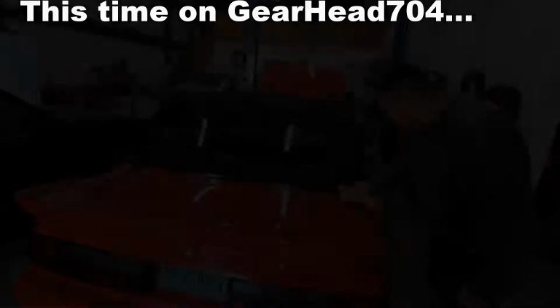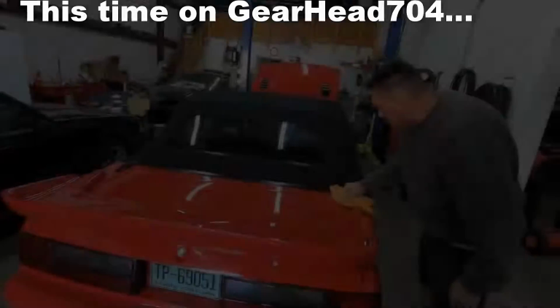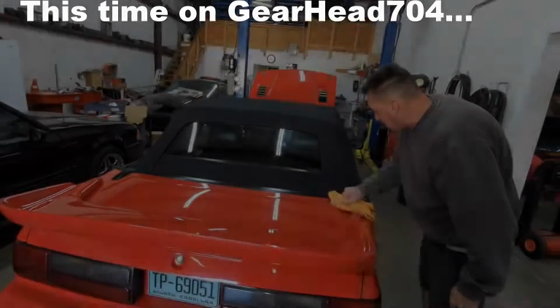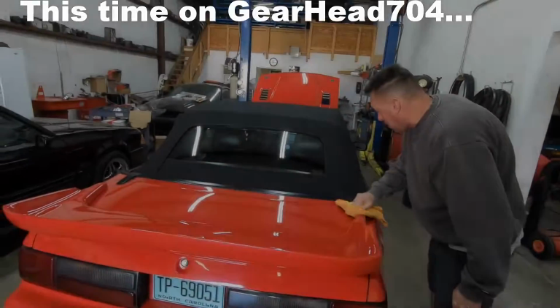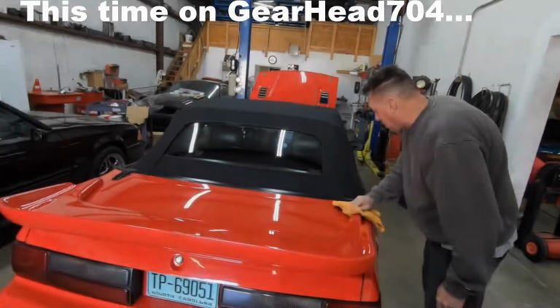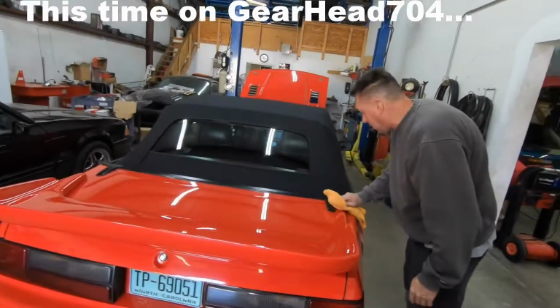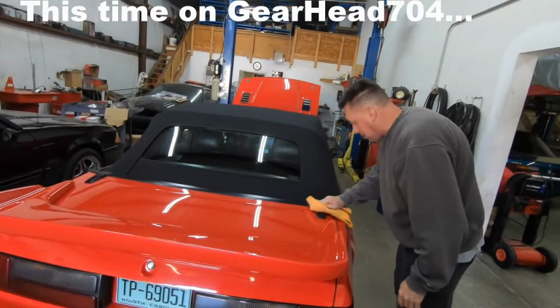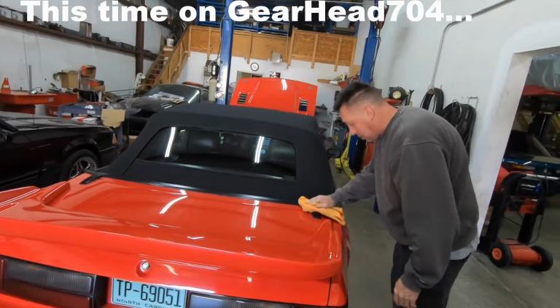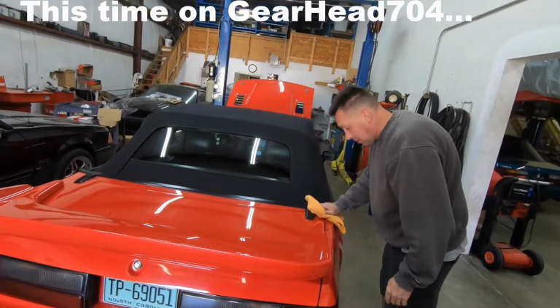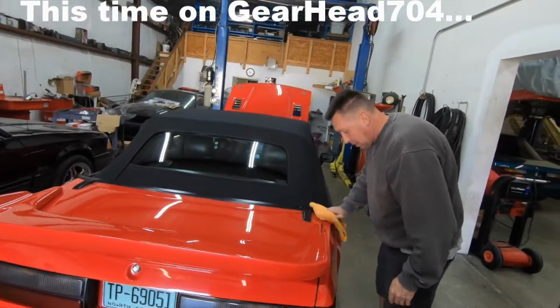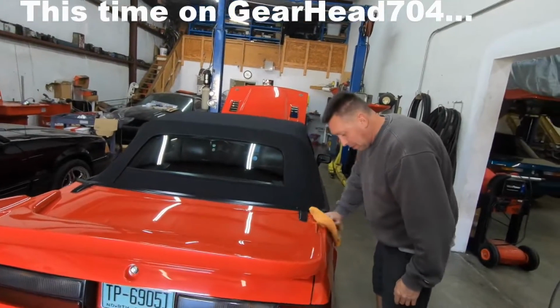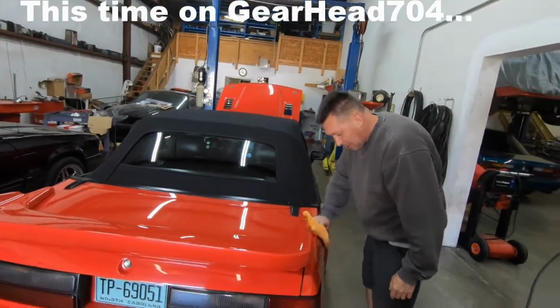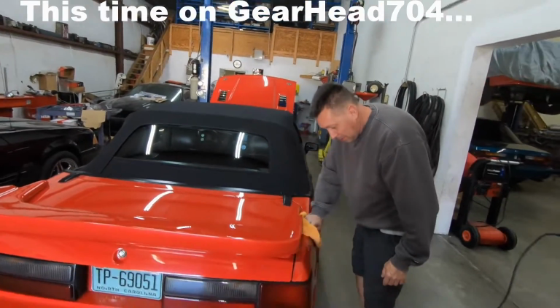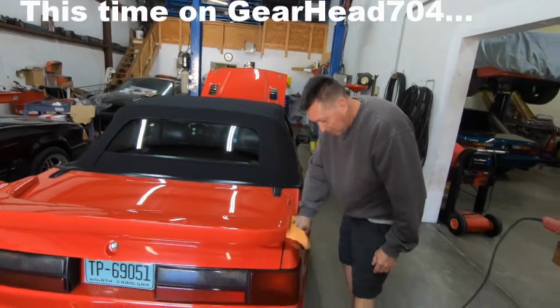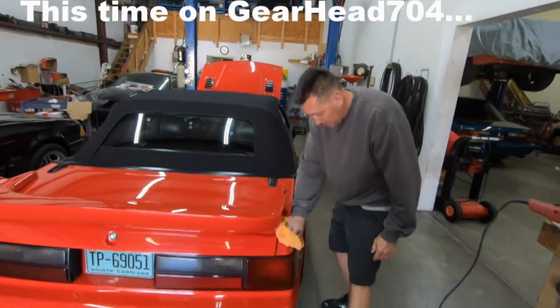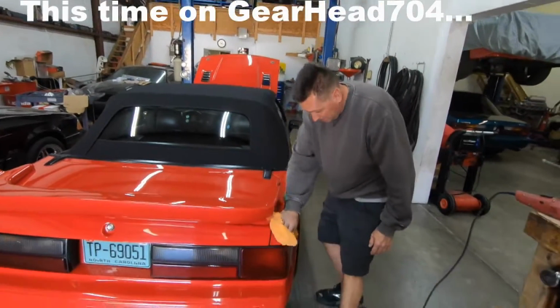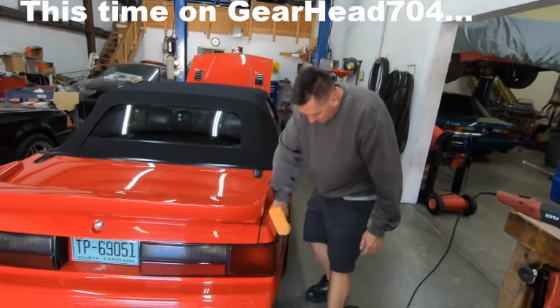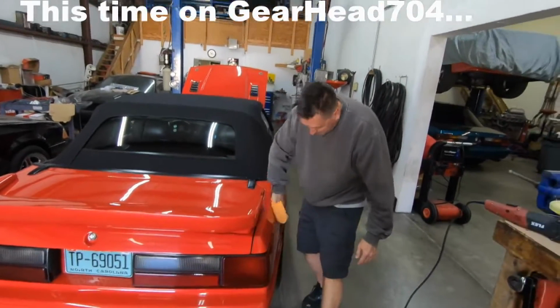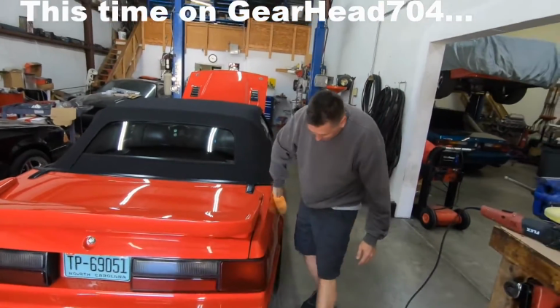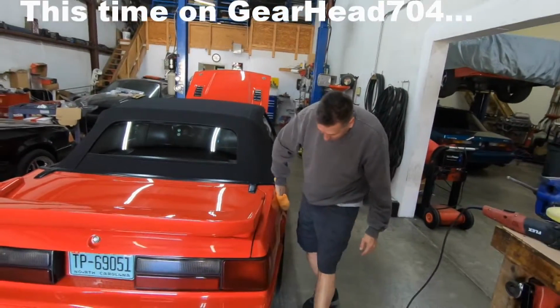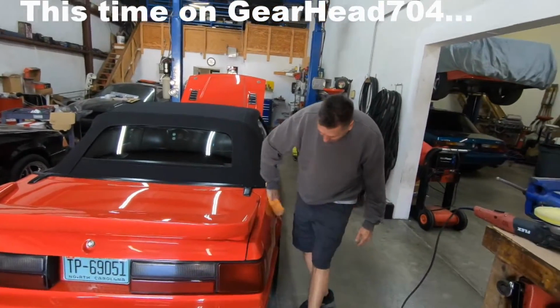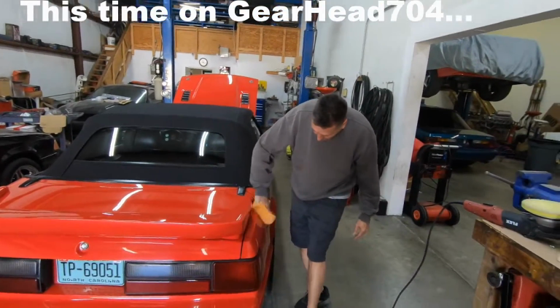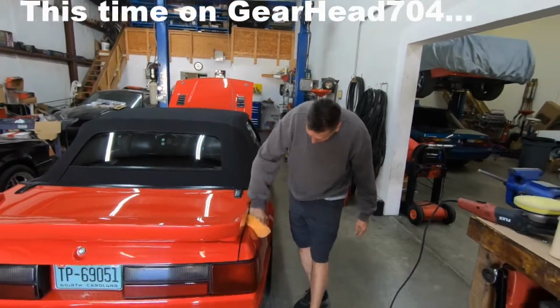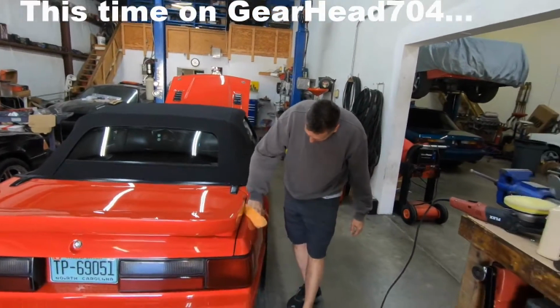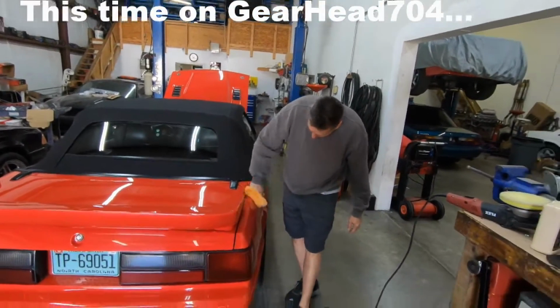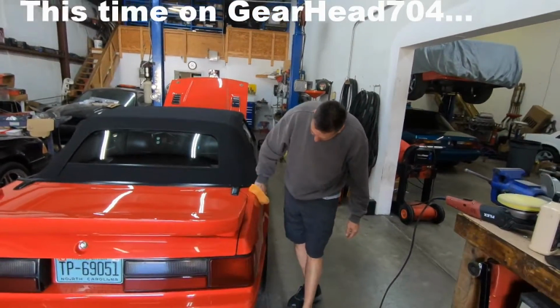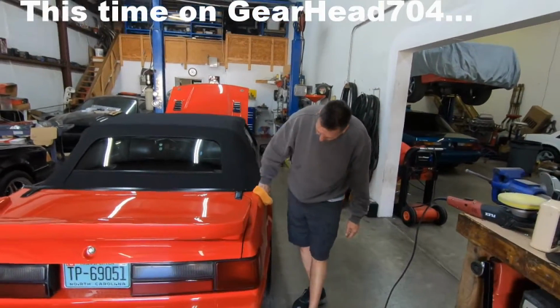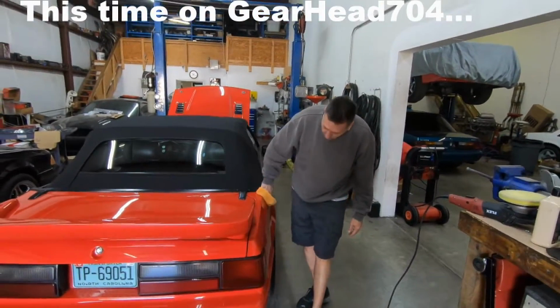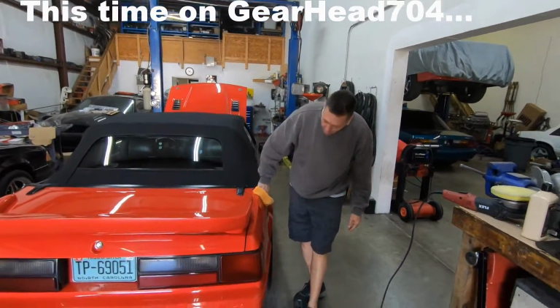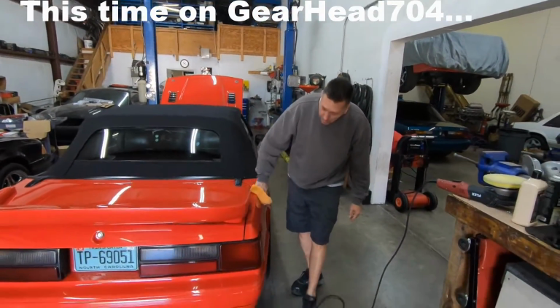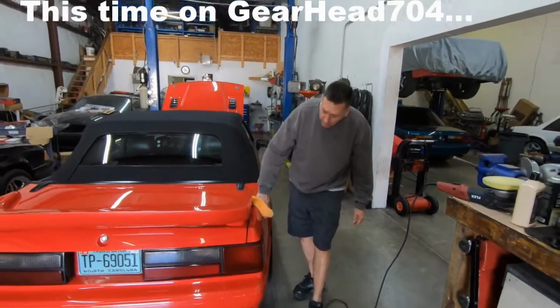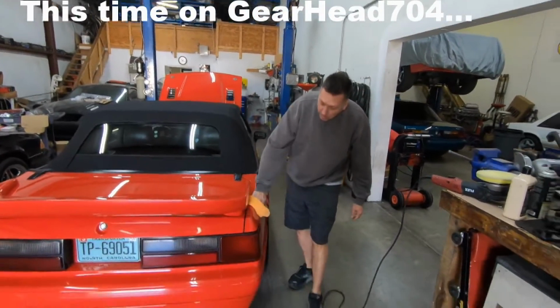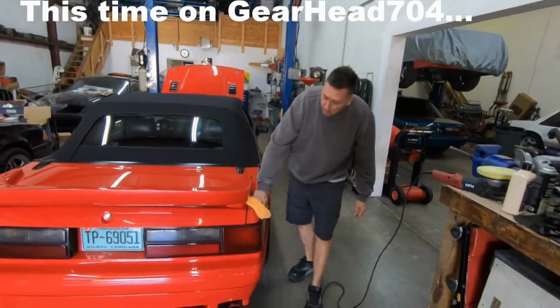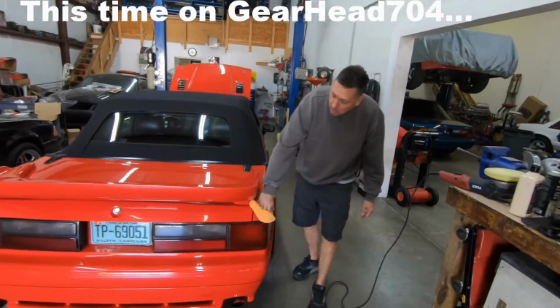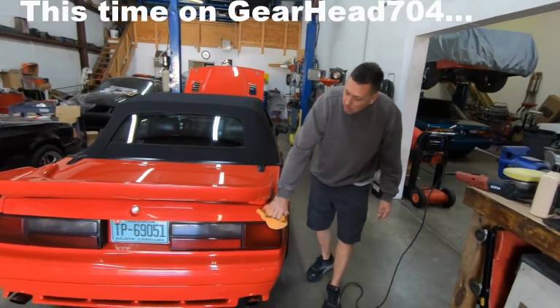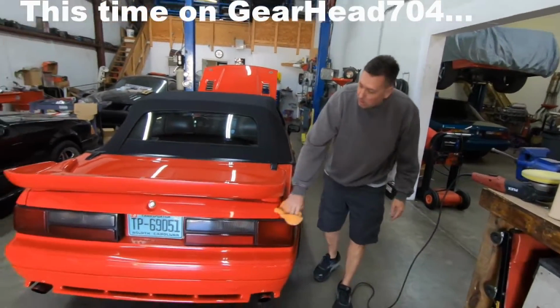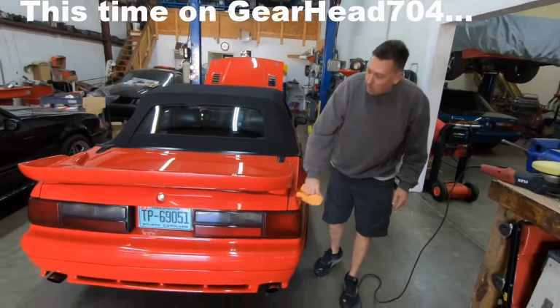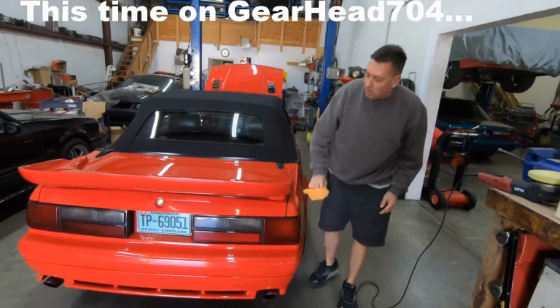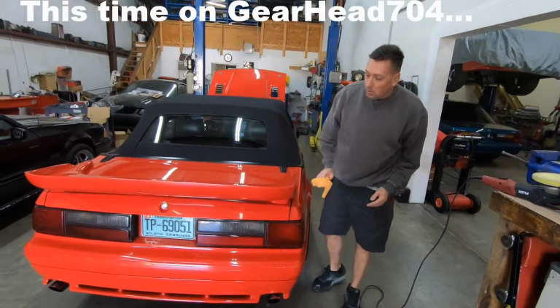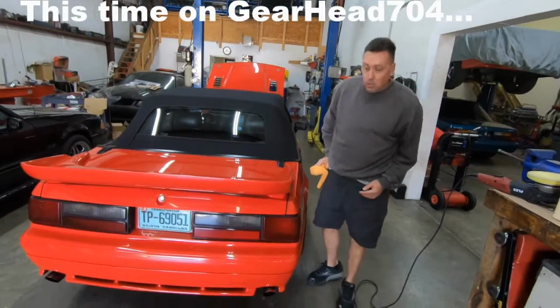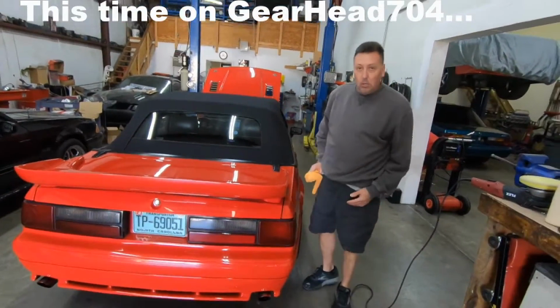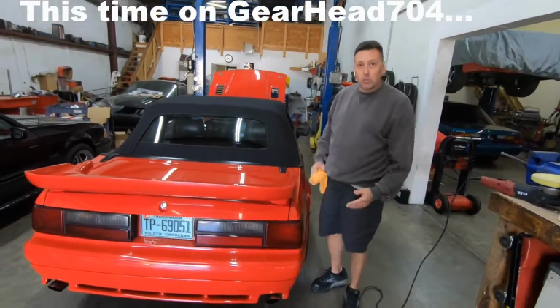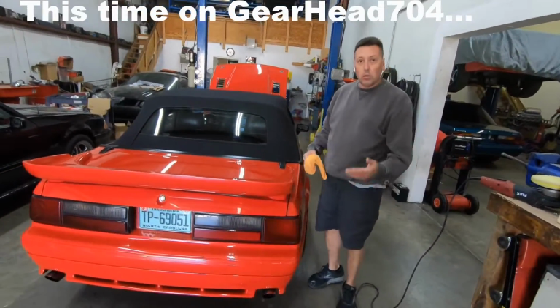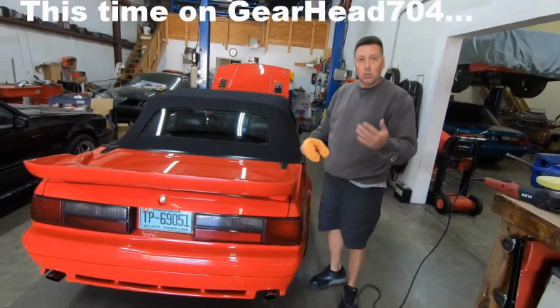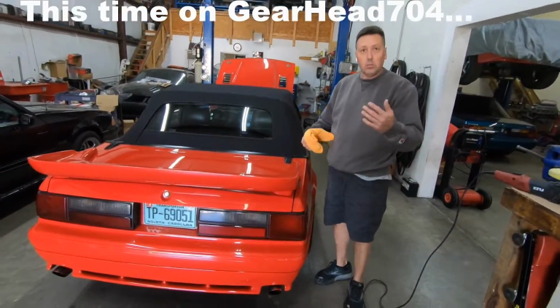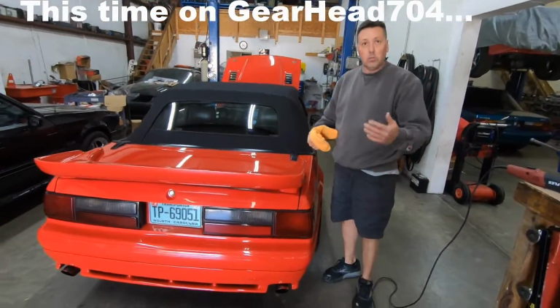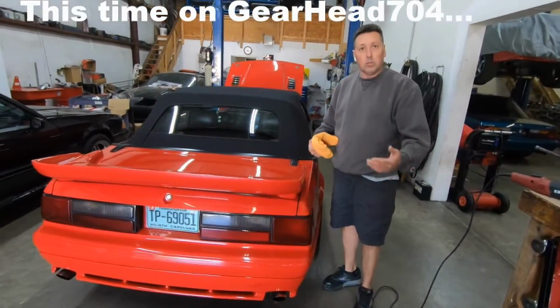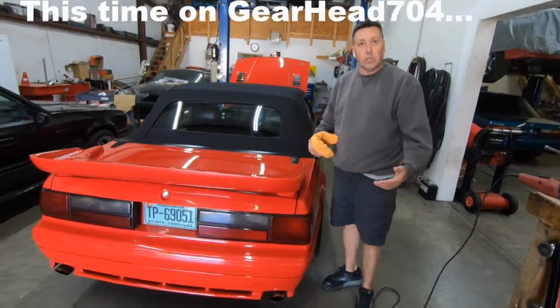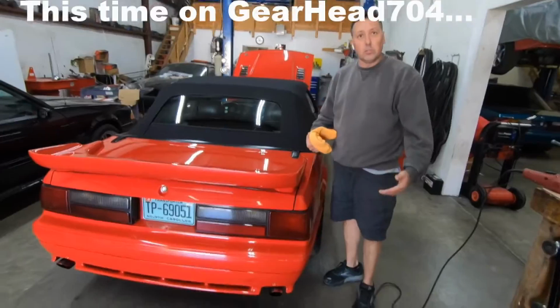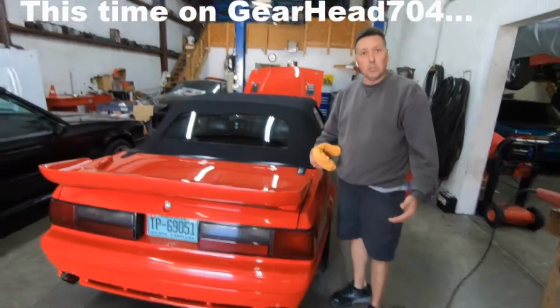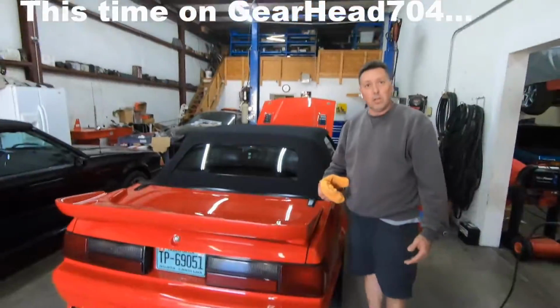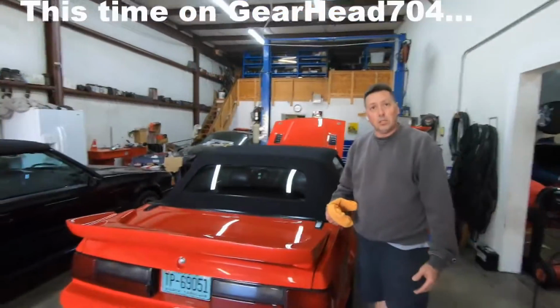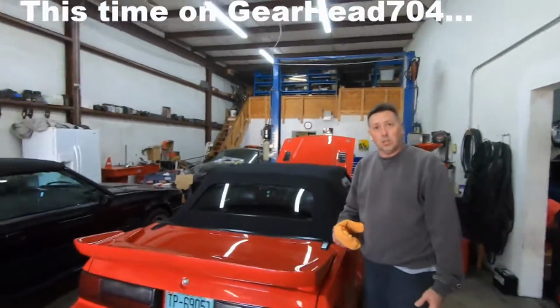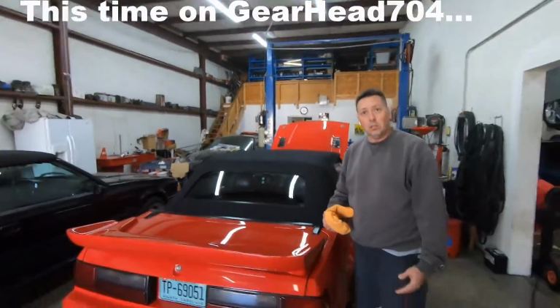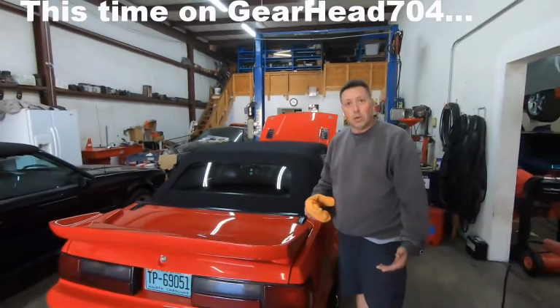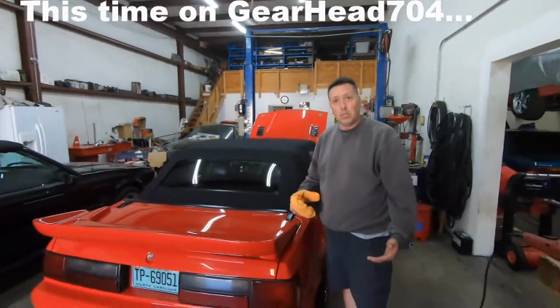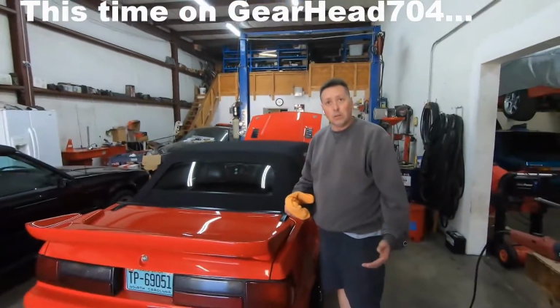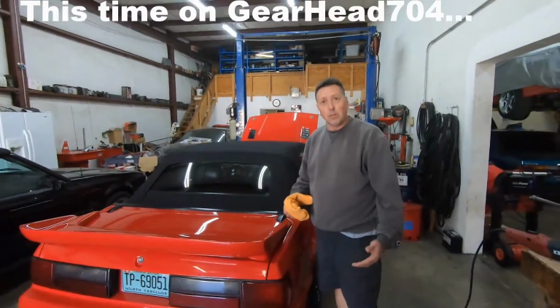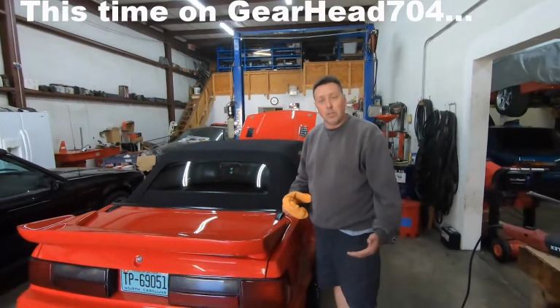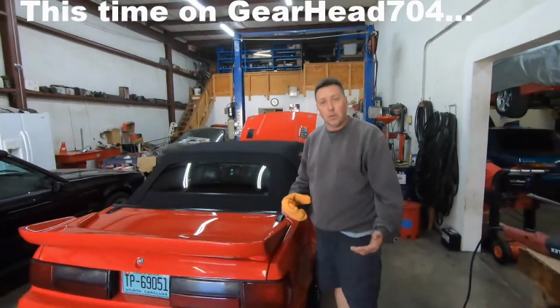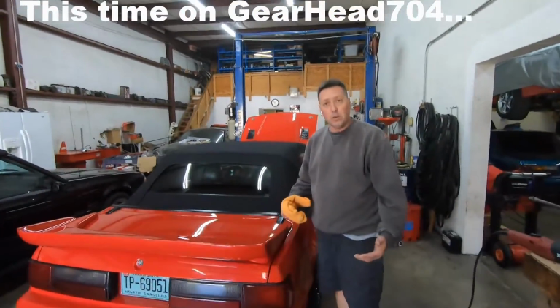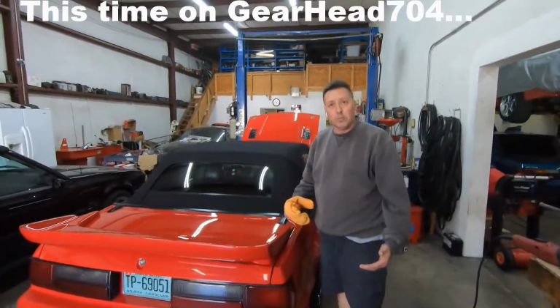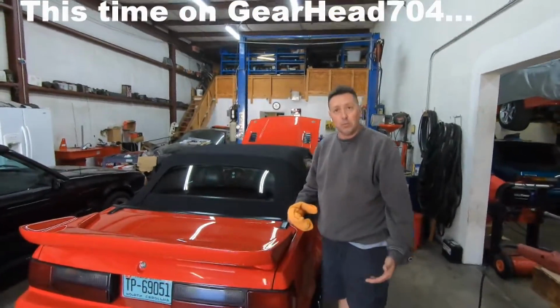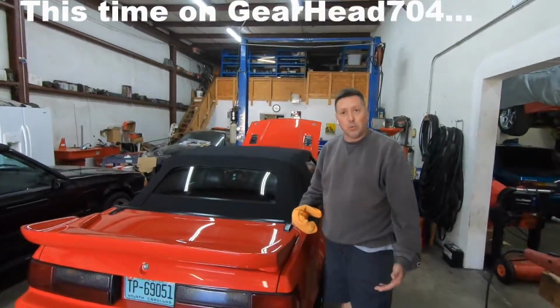Everything's gone up in price, you know that. Why? Dude, it's only 2019. Why'd everything go up in price? I don't know.